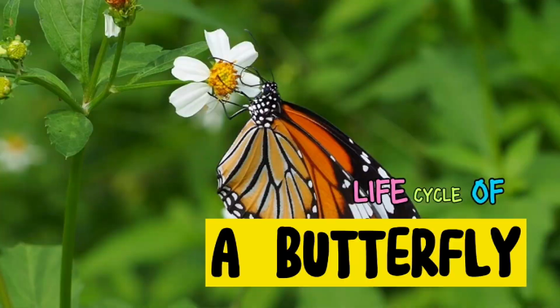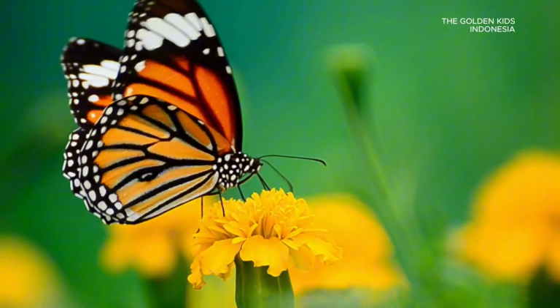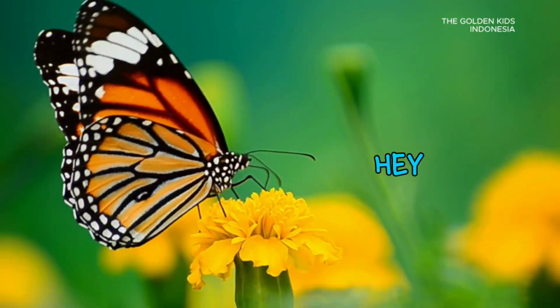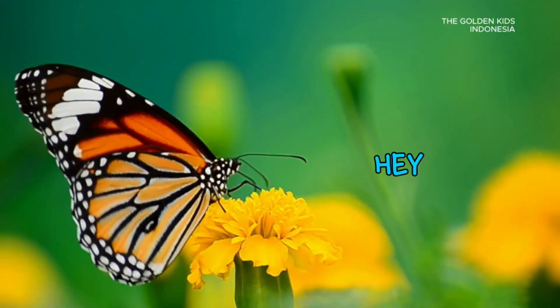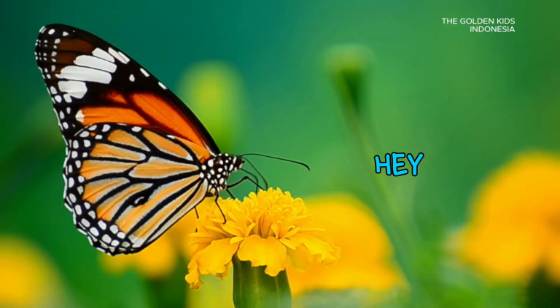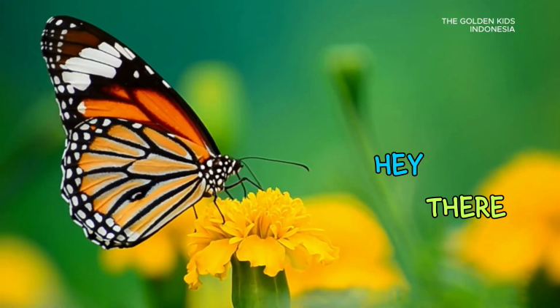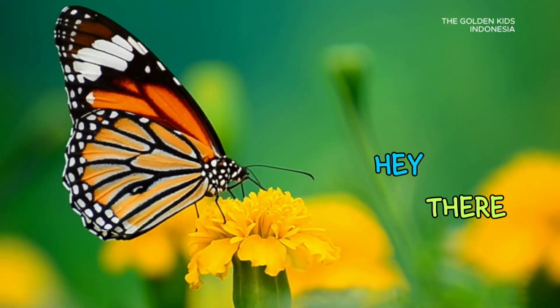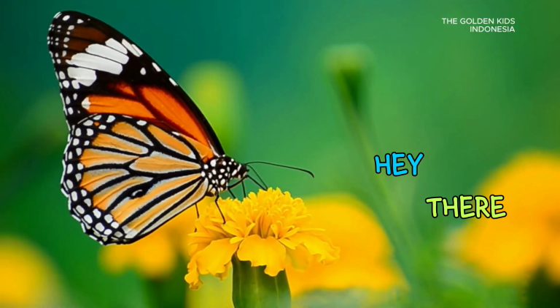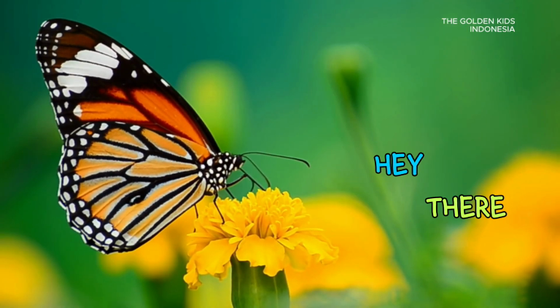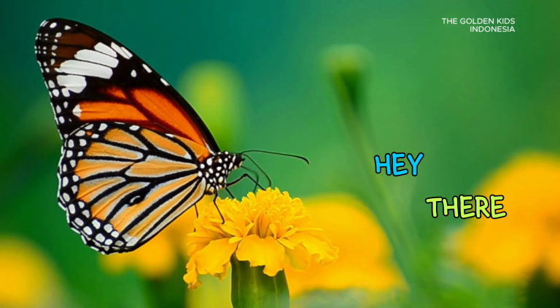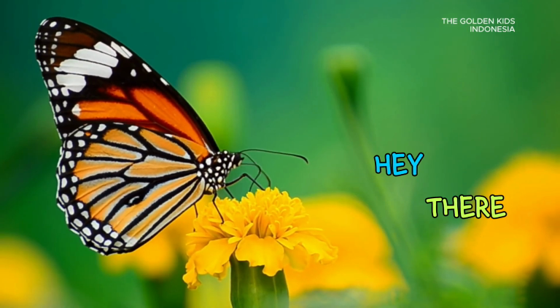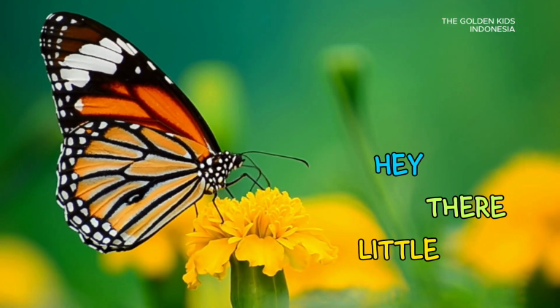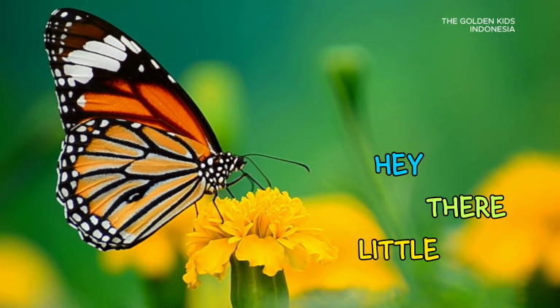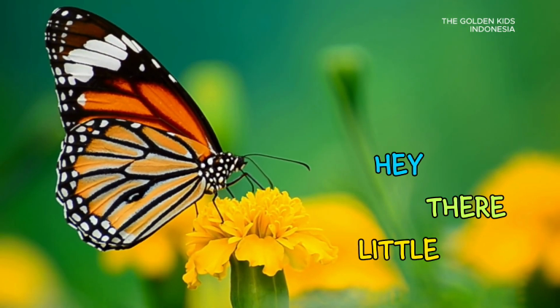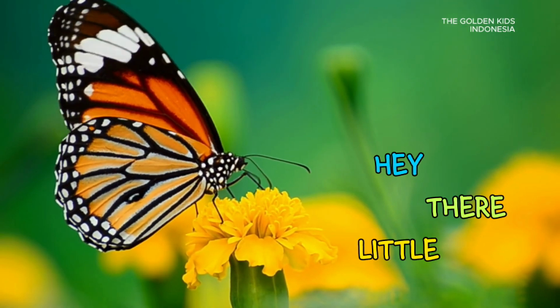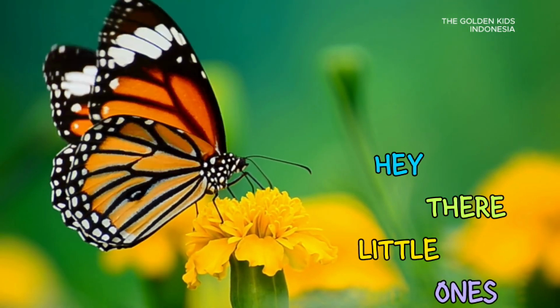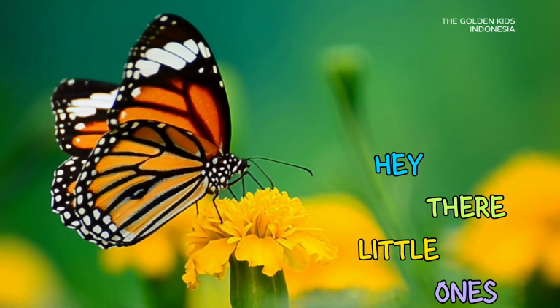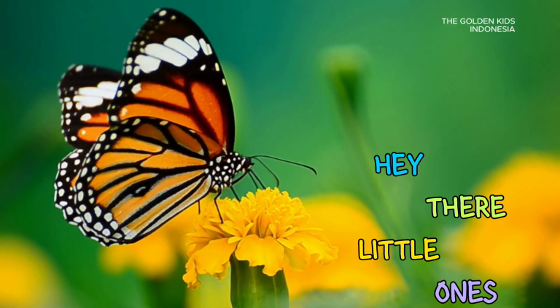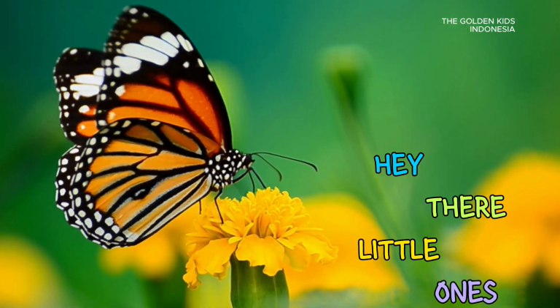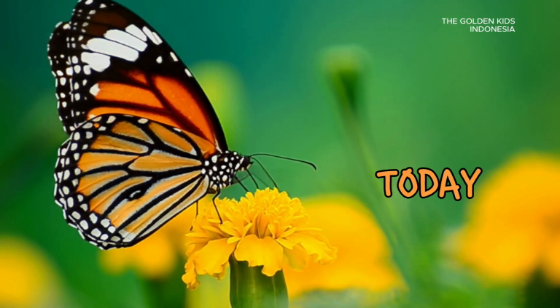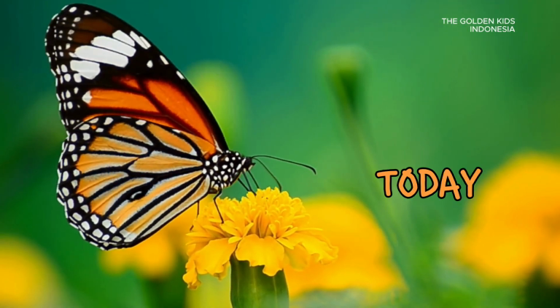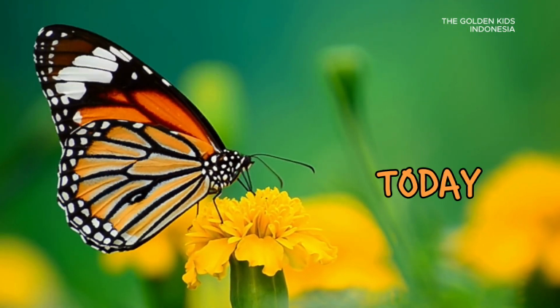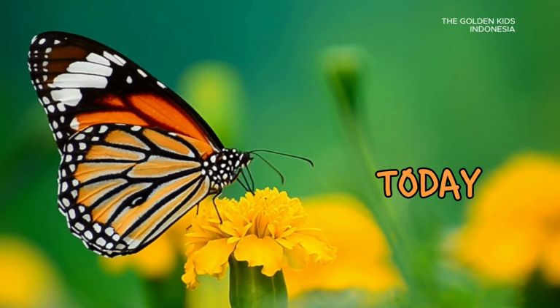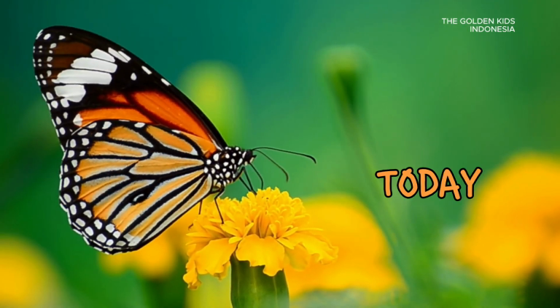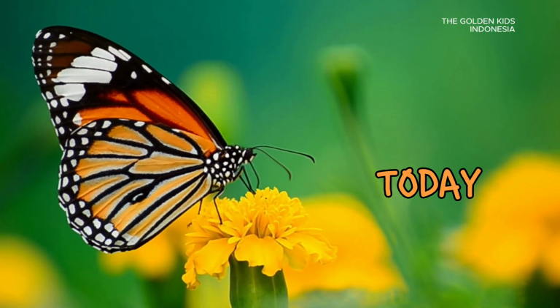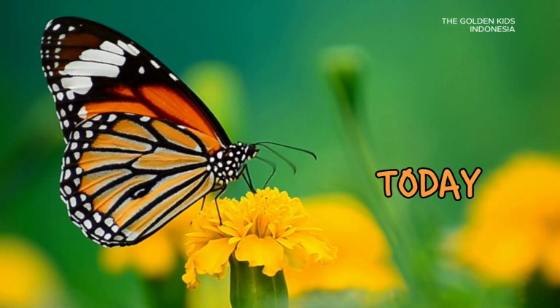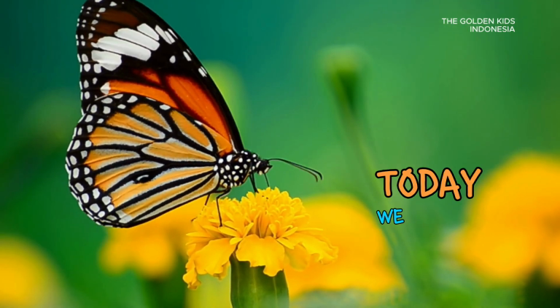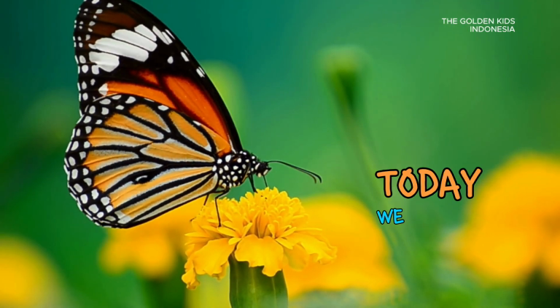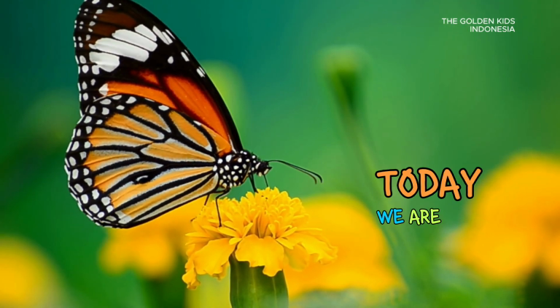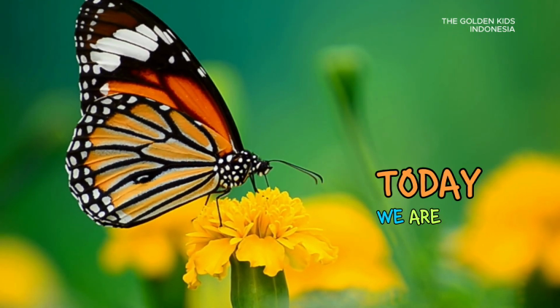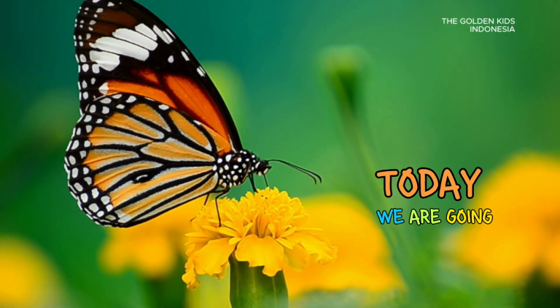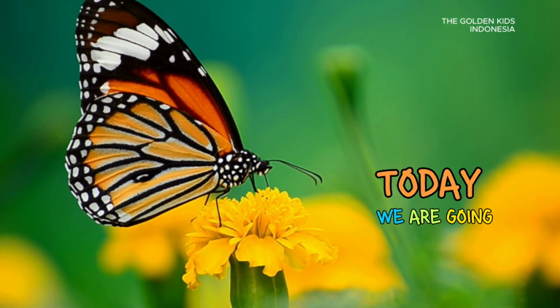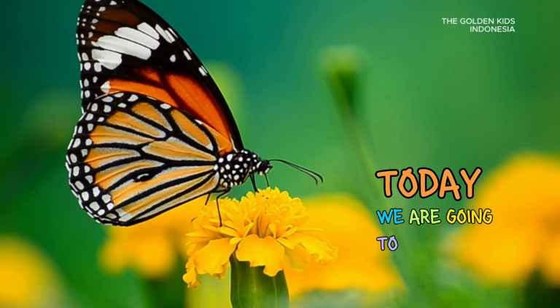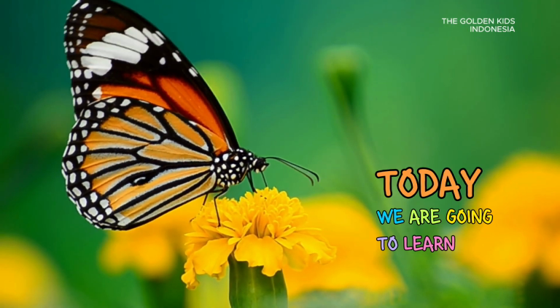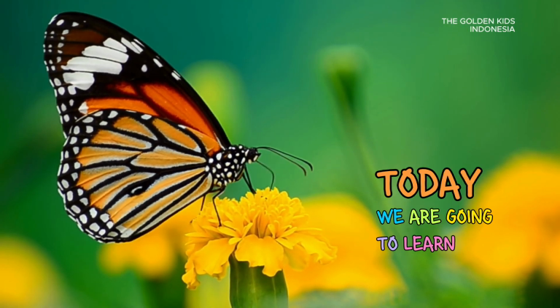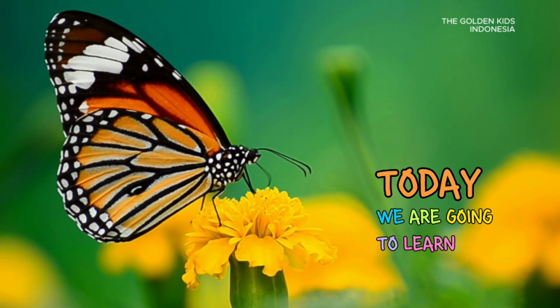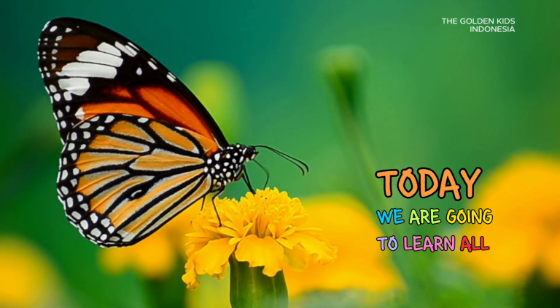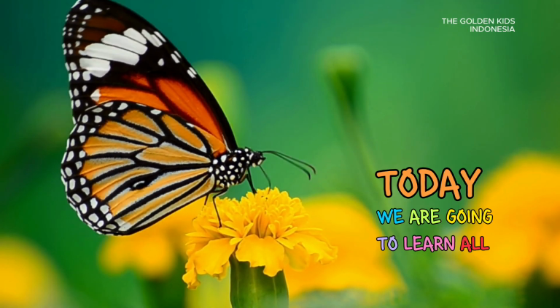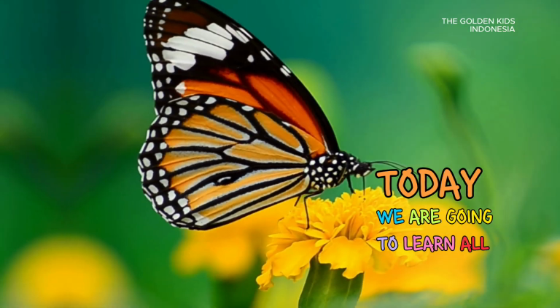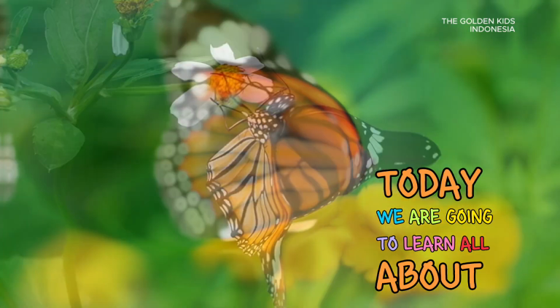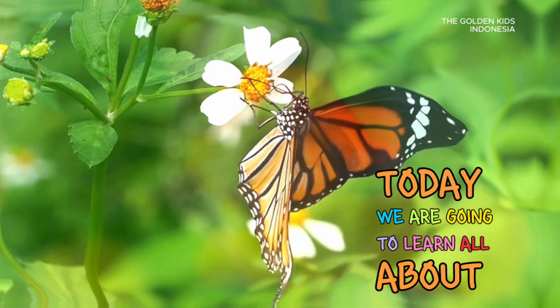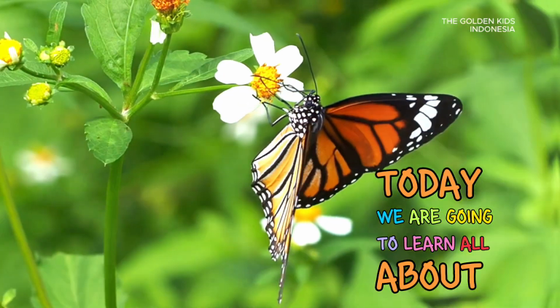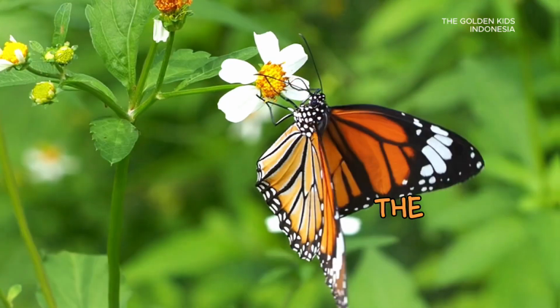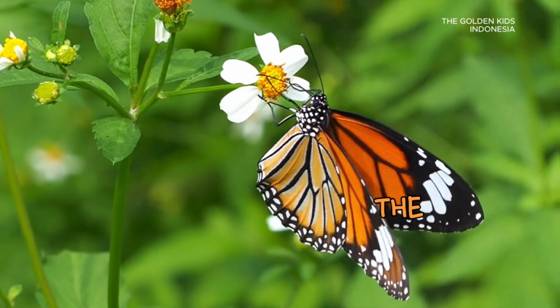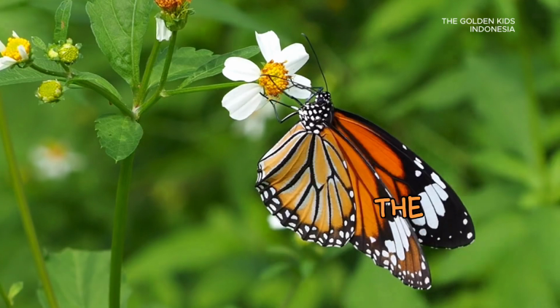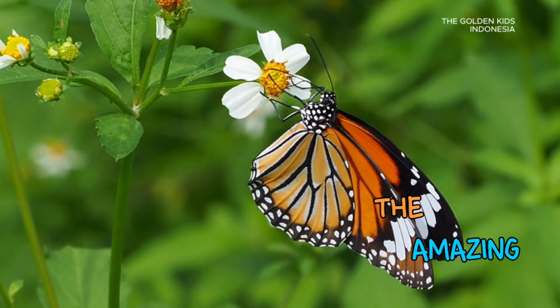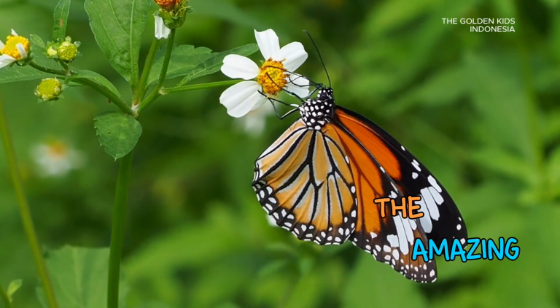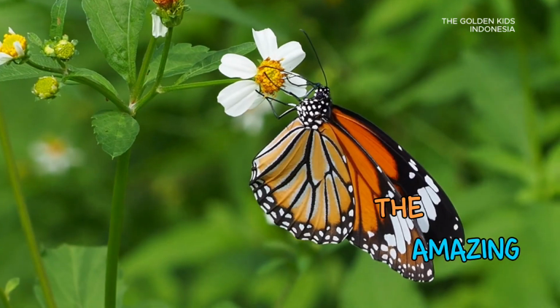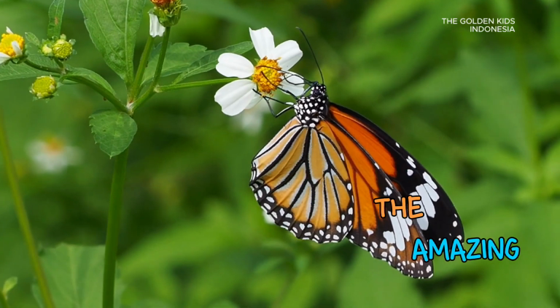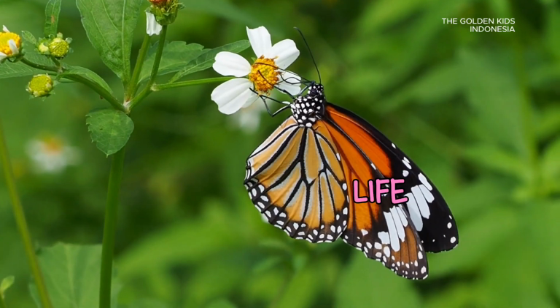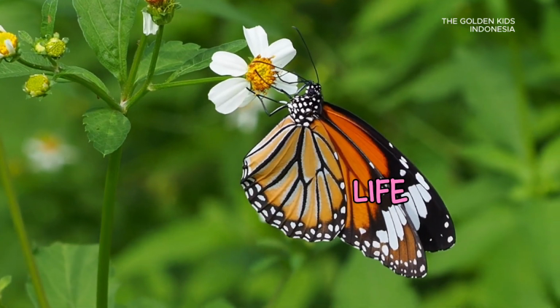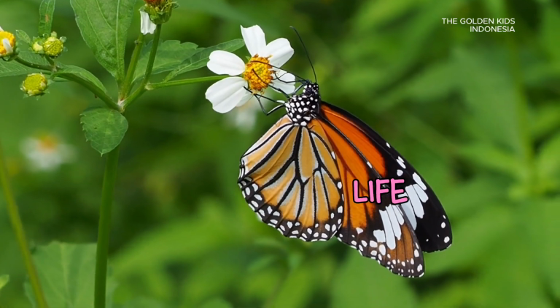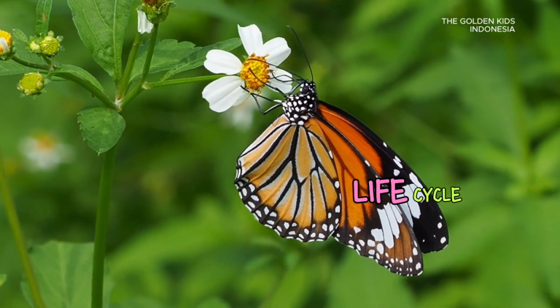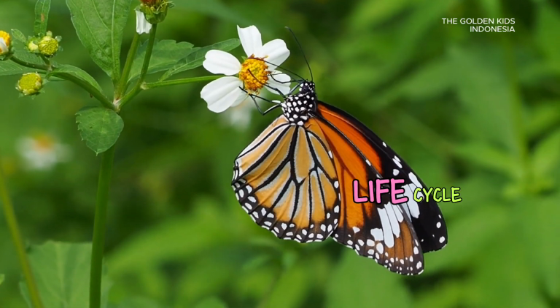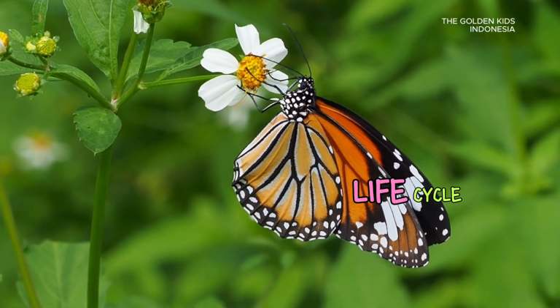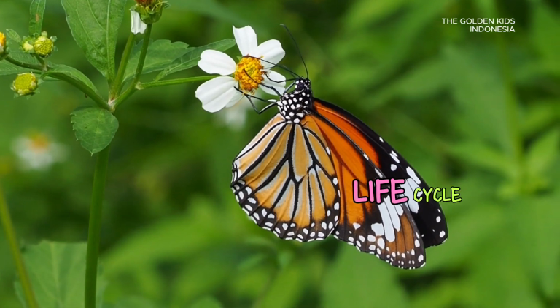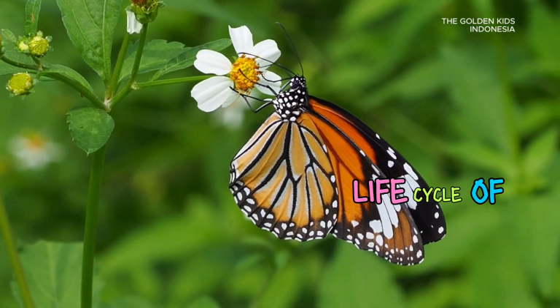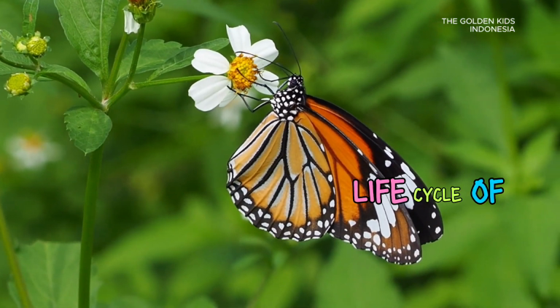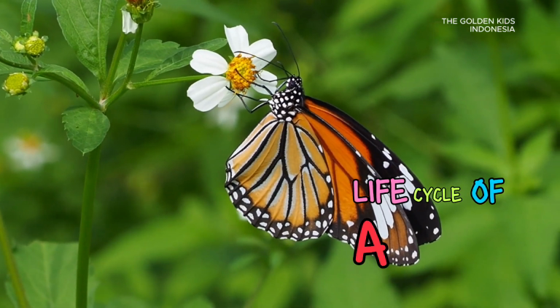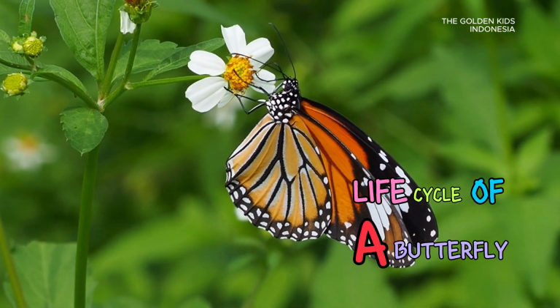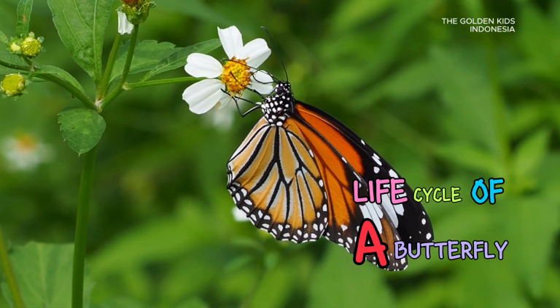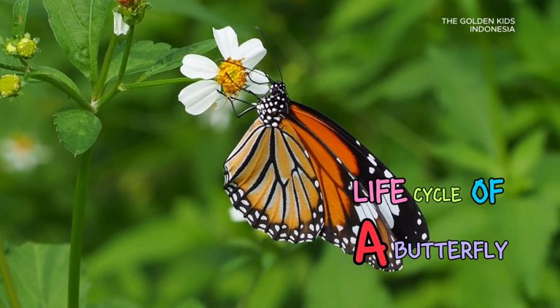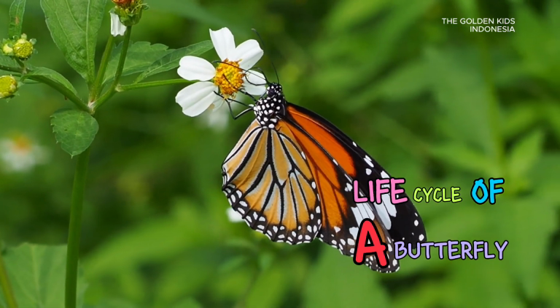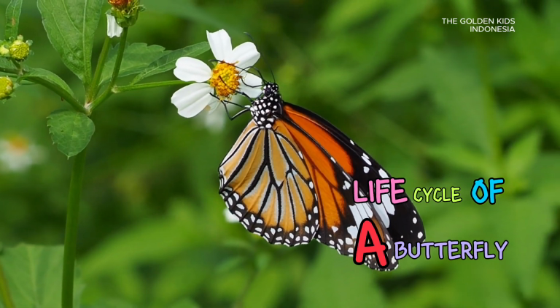Hey there, little ones! Today, we are going to learn all about the amazing life cycle of a butterfly.